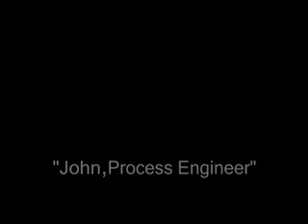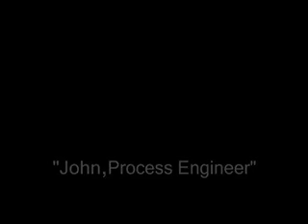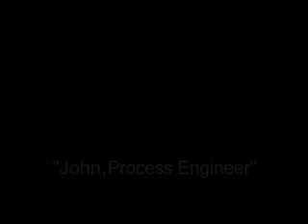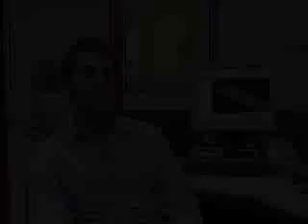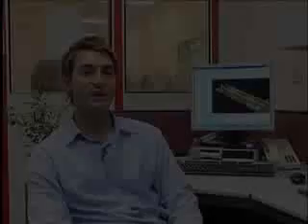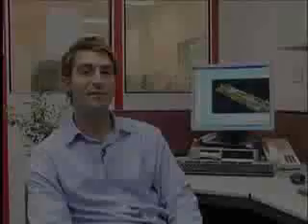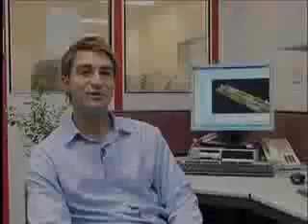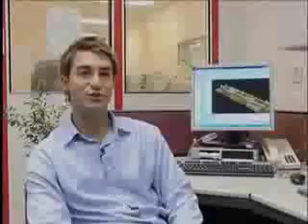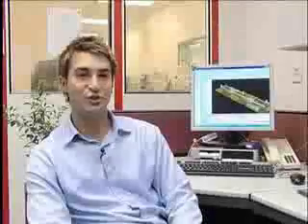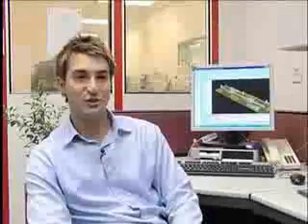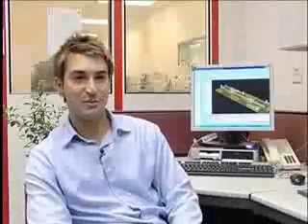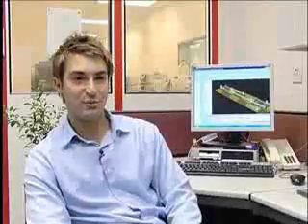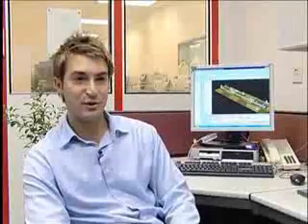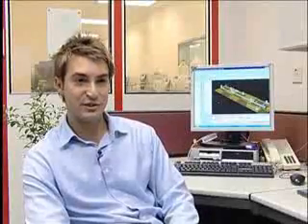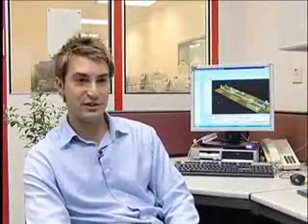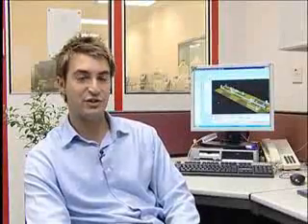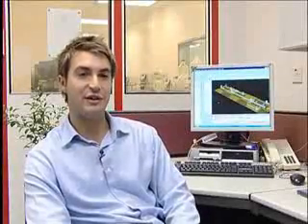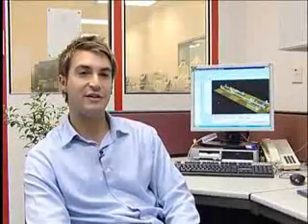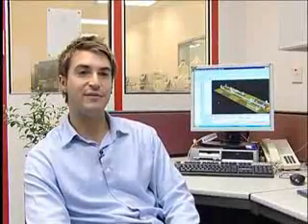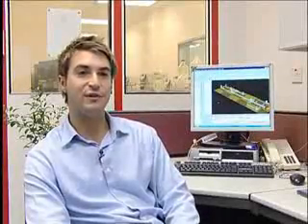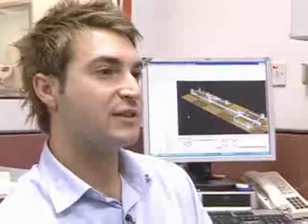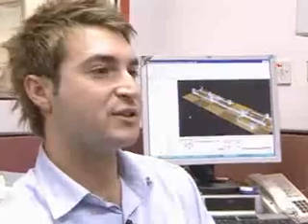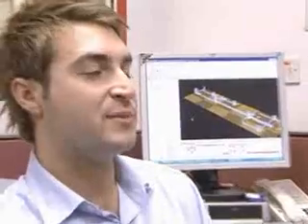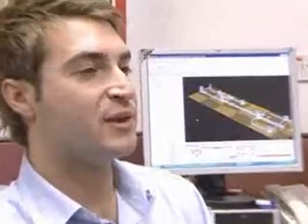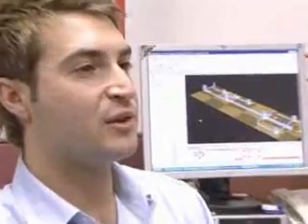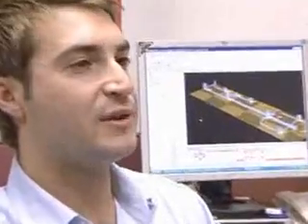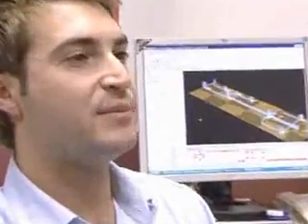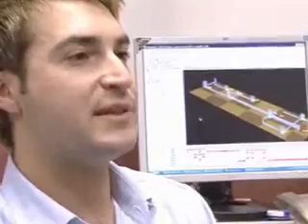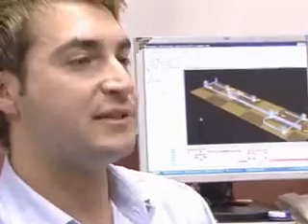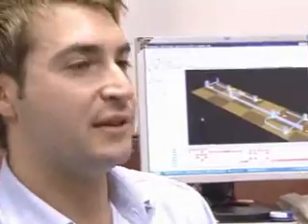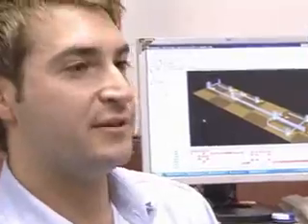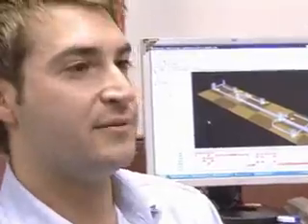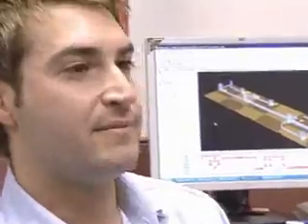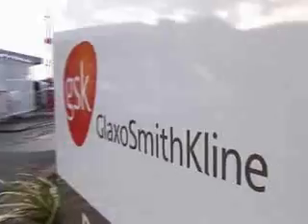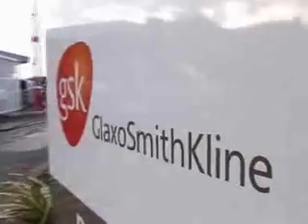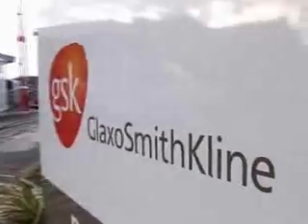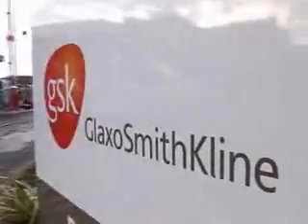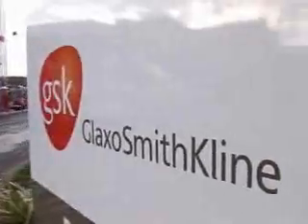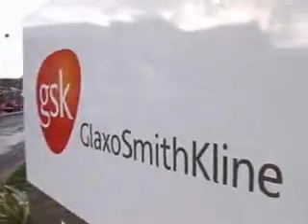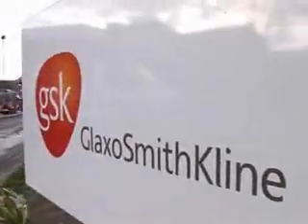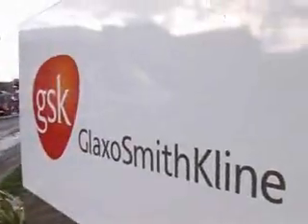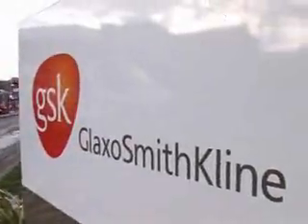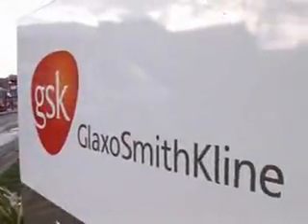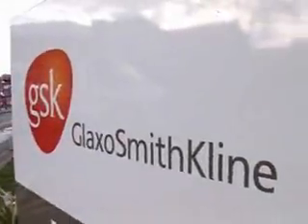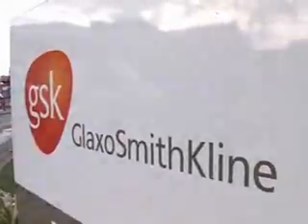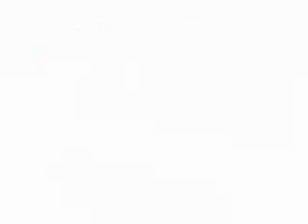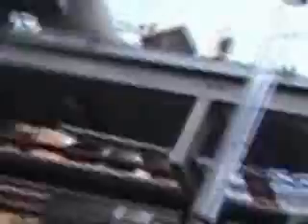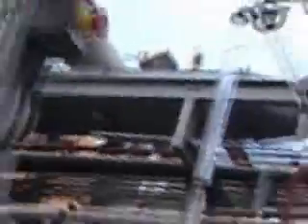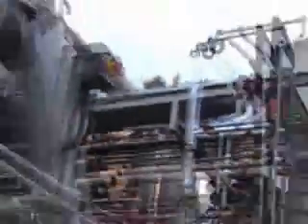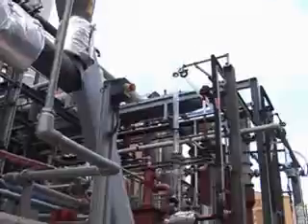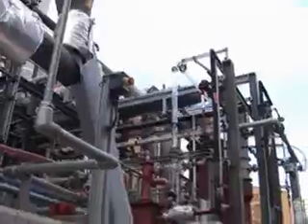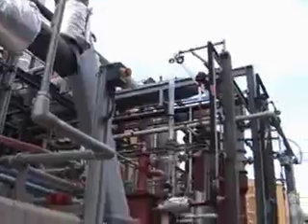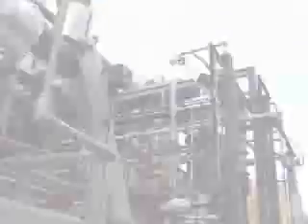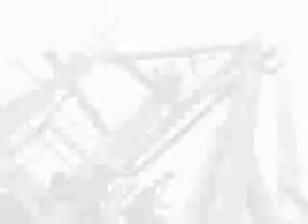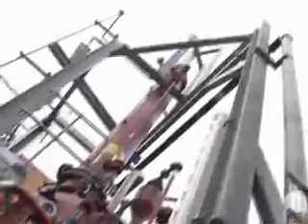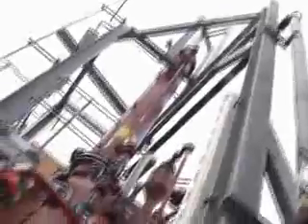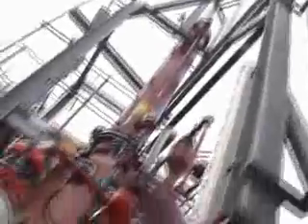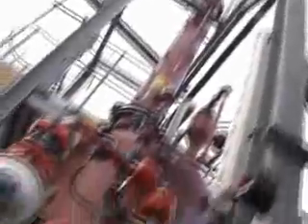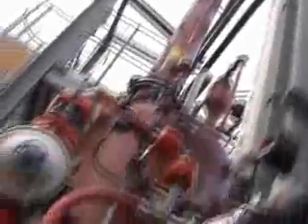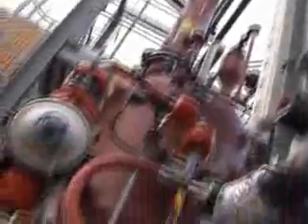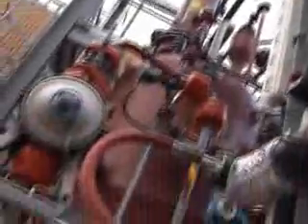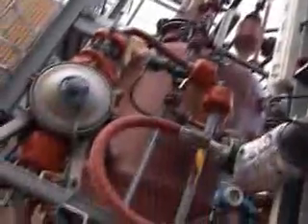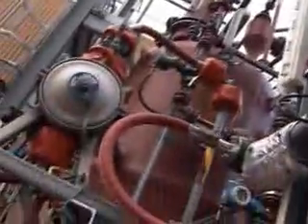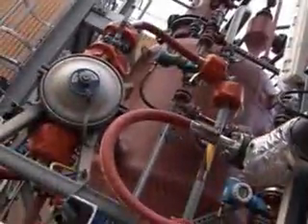My name is John. I'm a process engineer for GlaxoSmithKline based in London. GlaxoSmithKline develops new drugs and manufactures them.